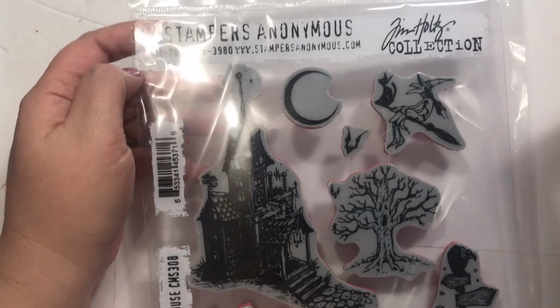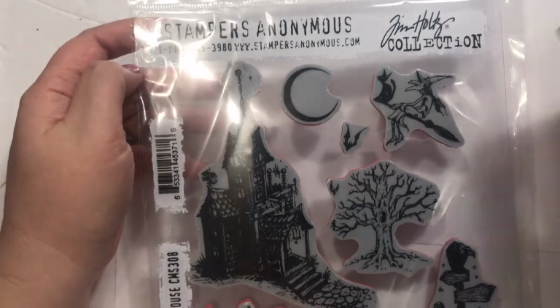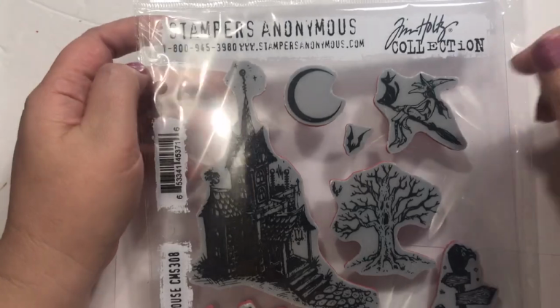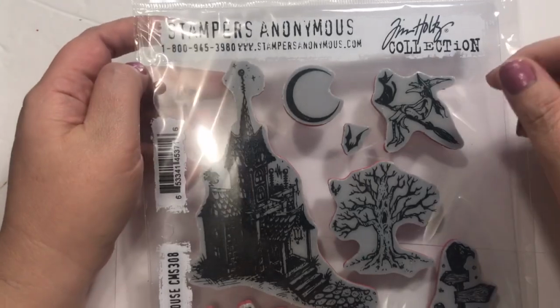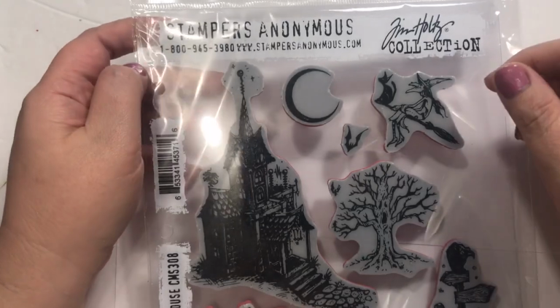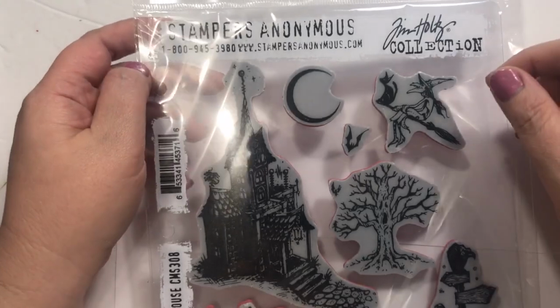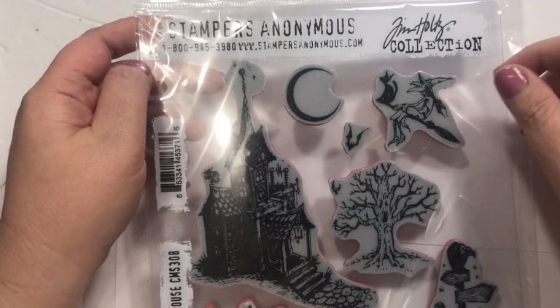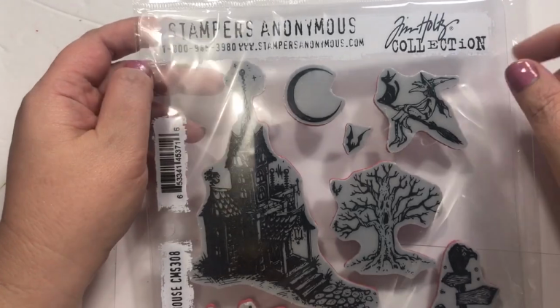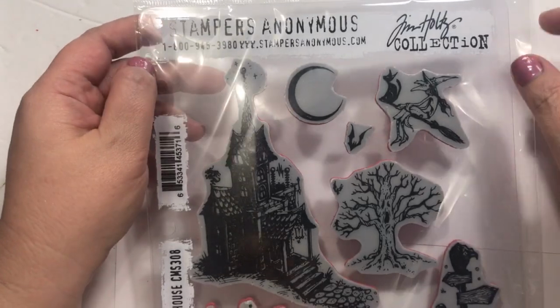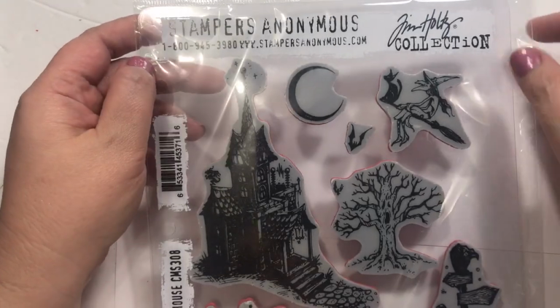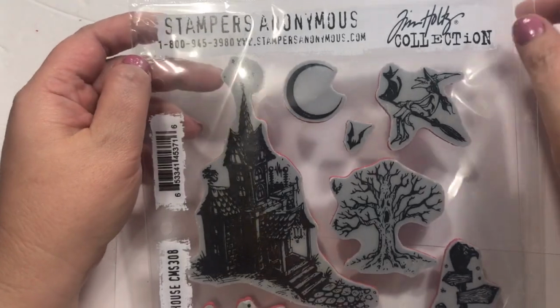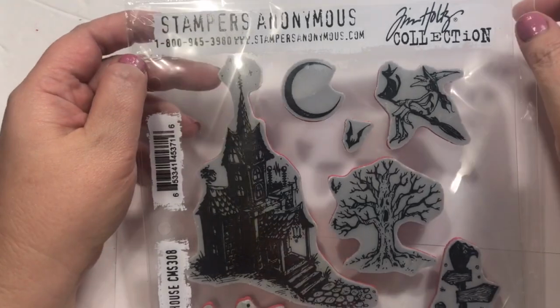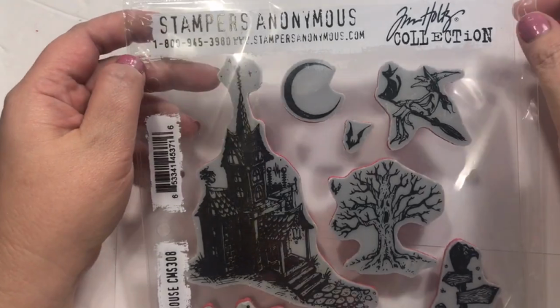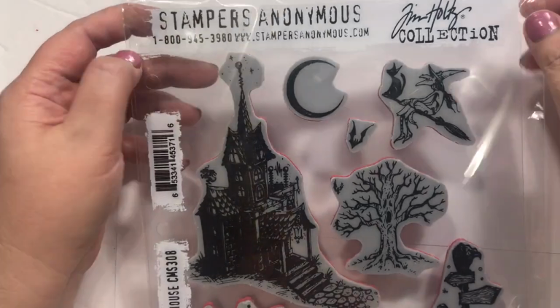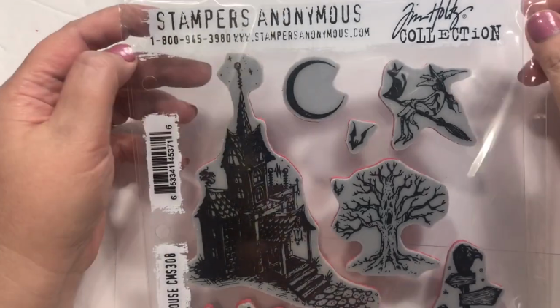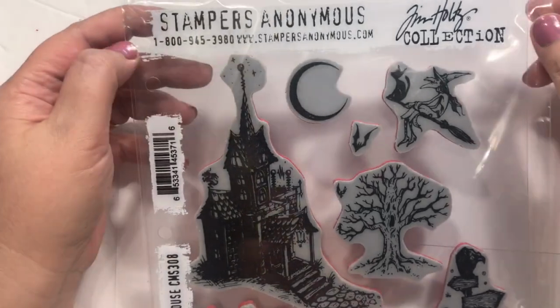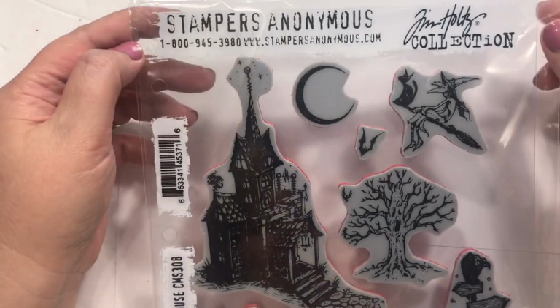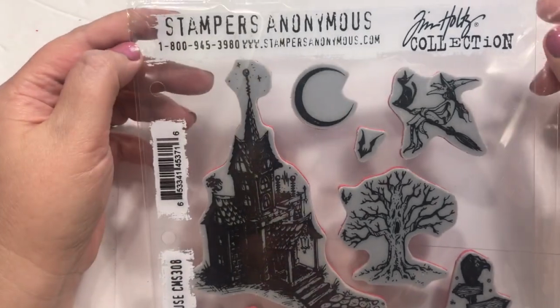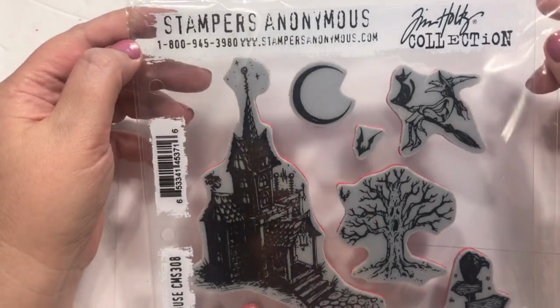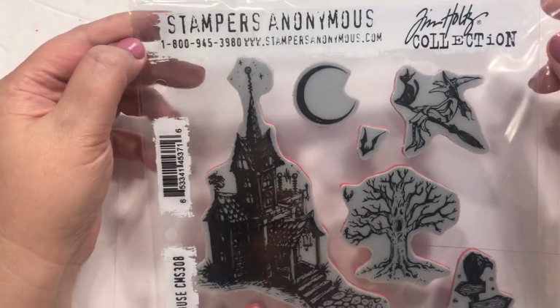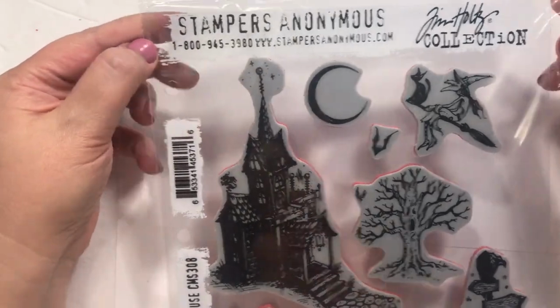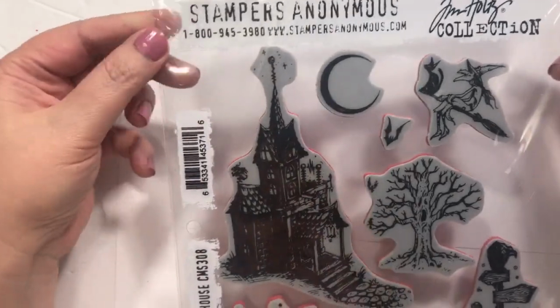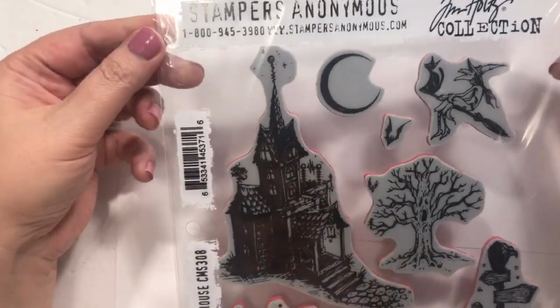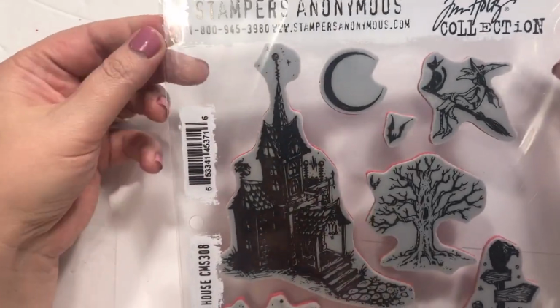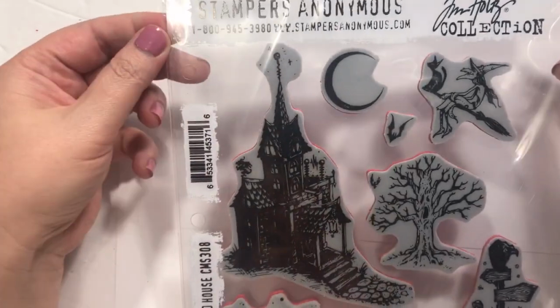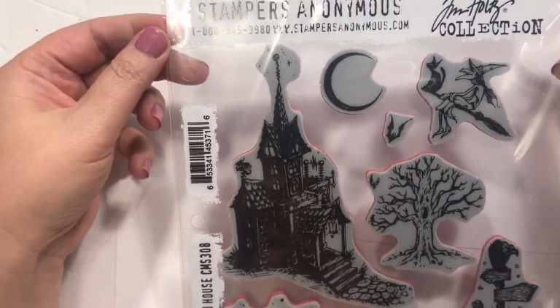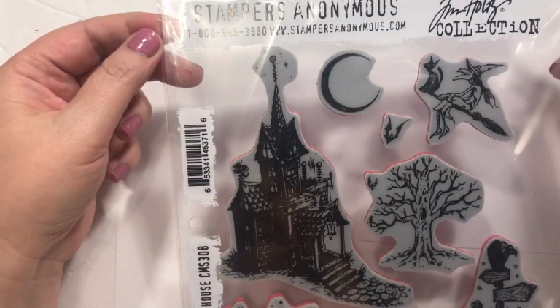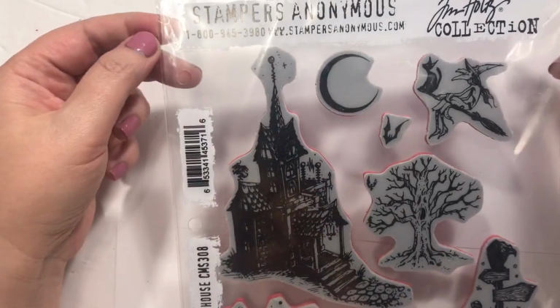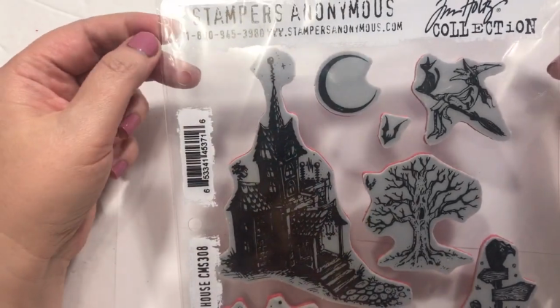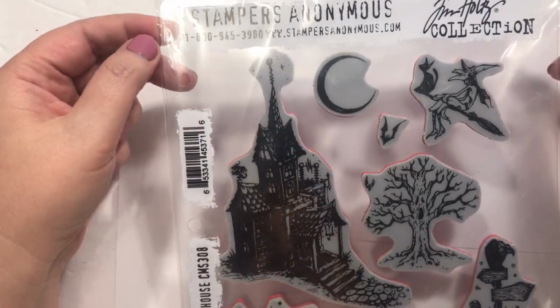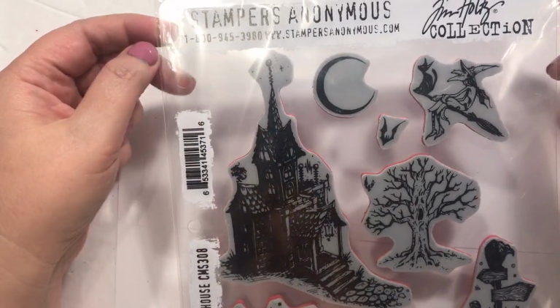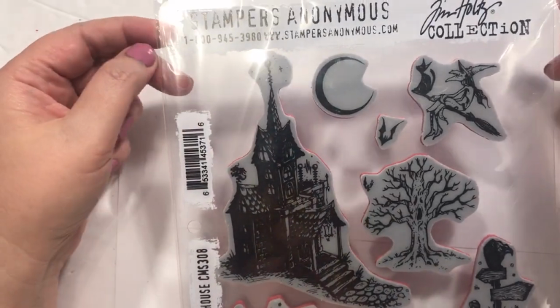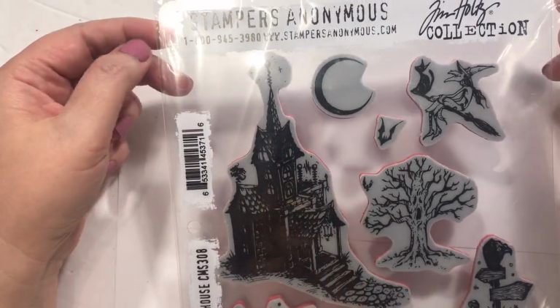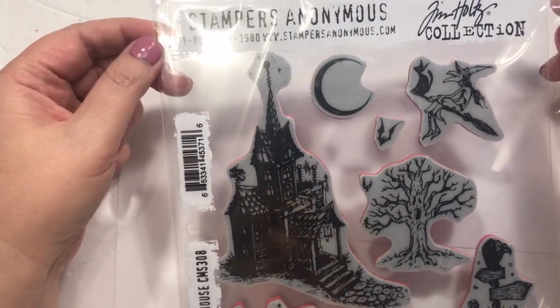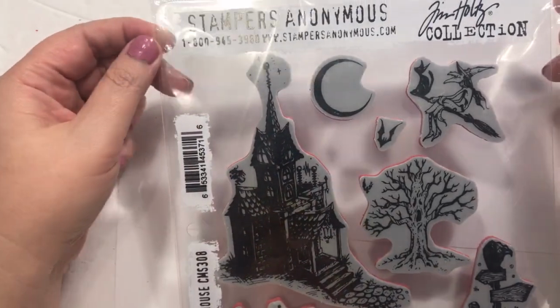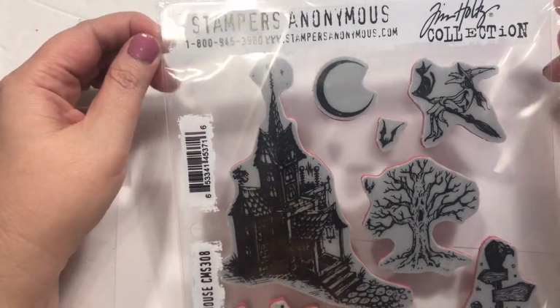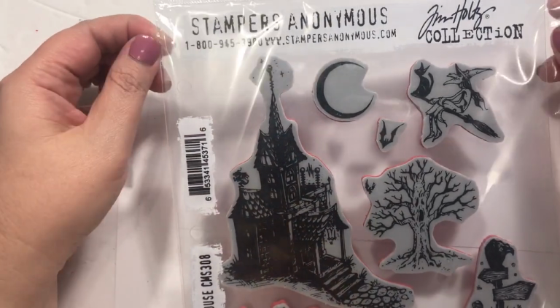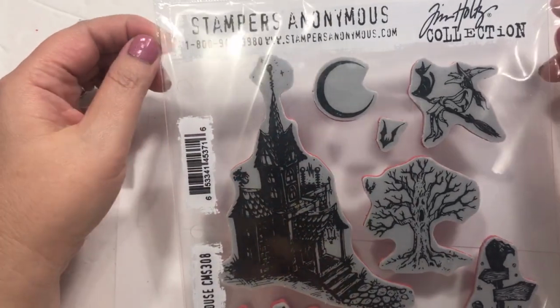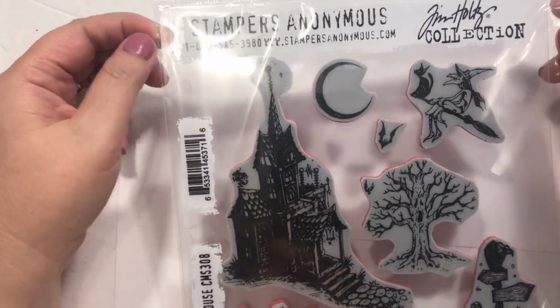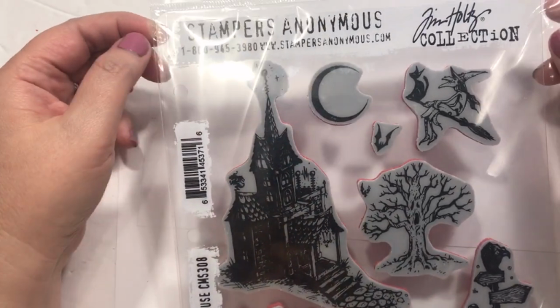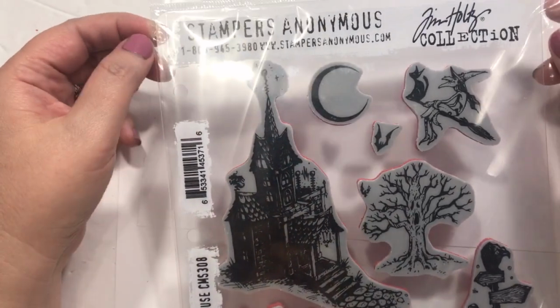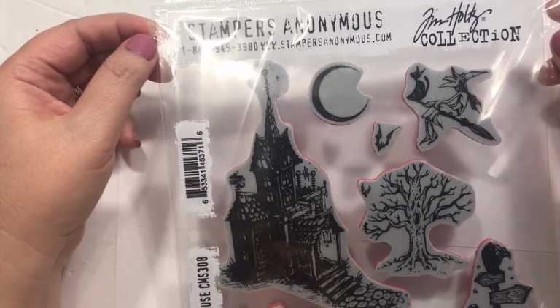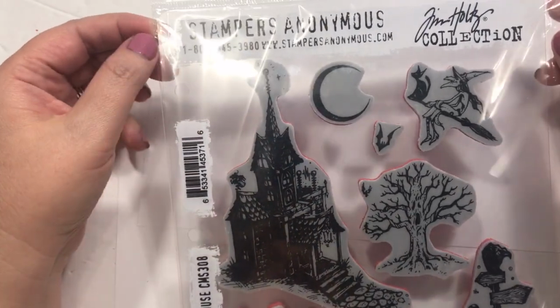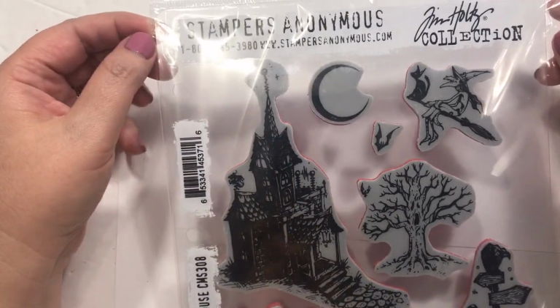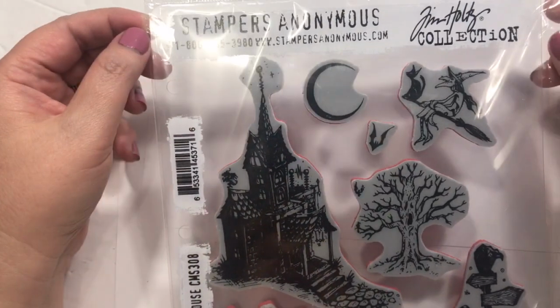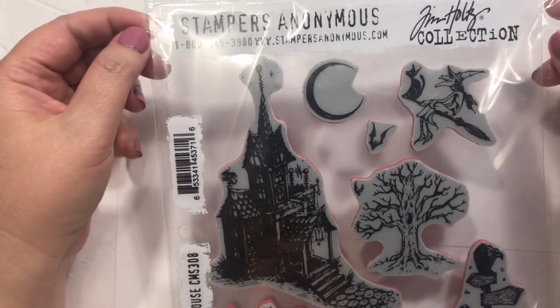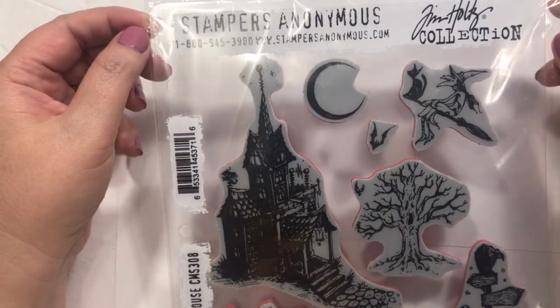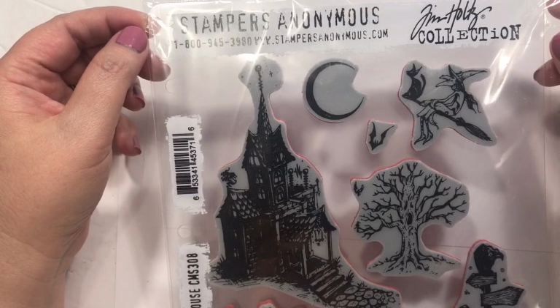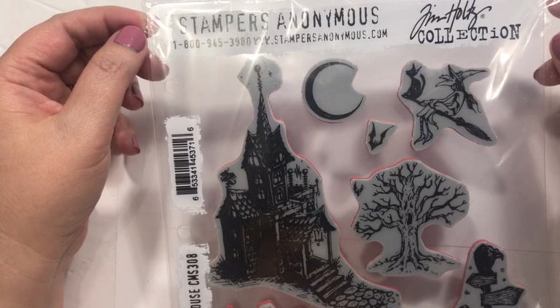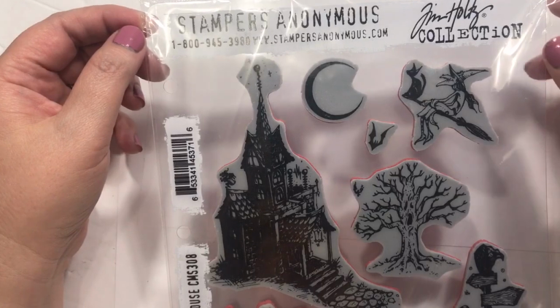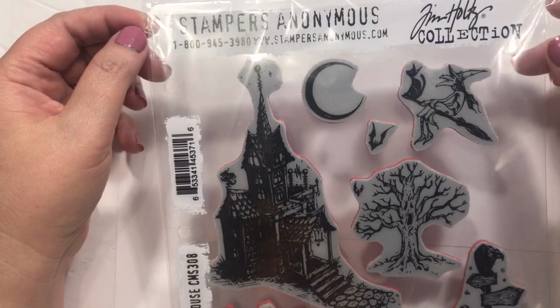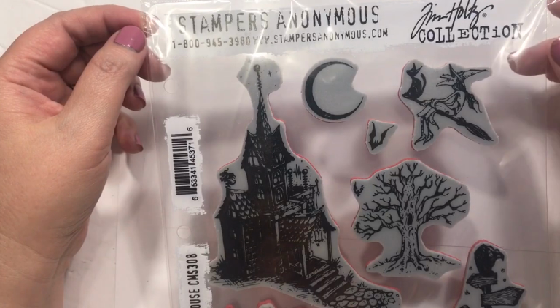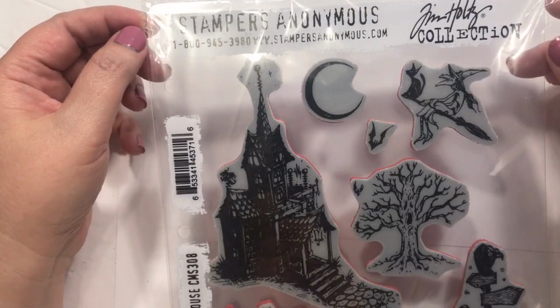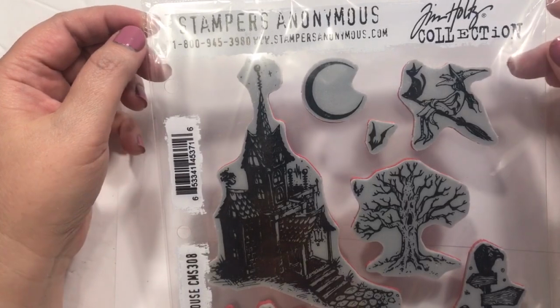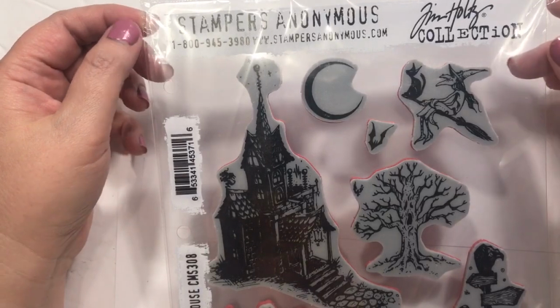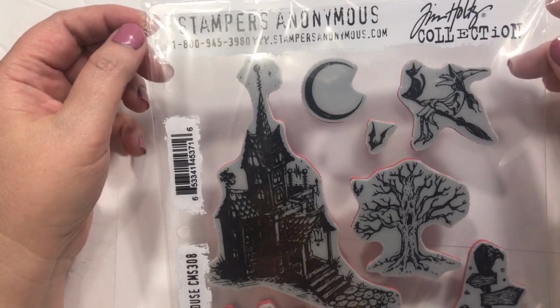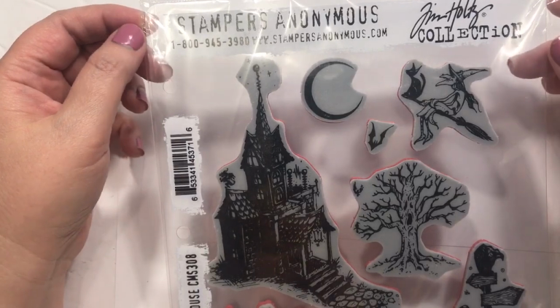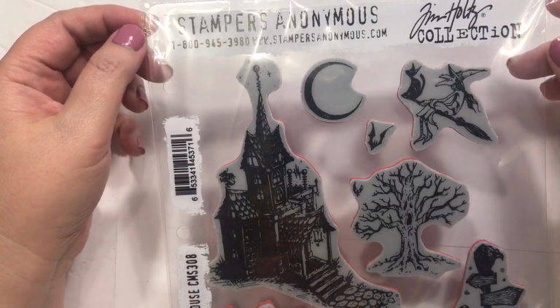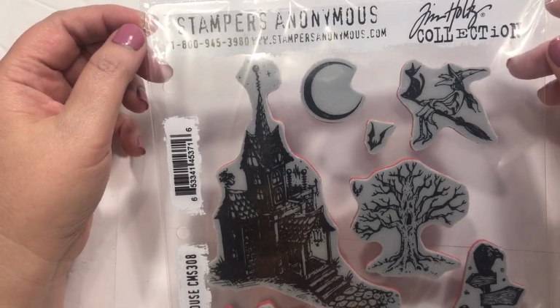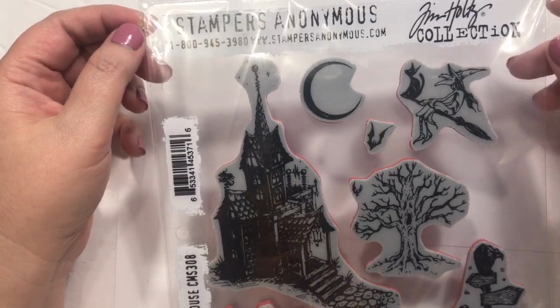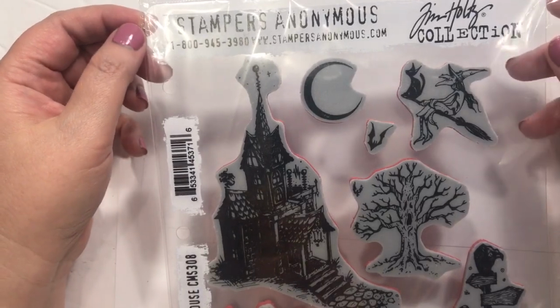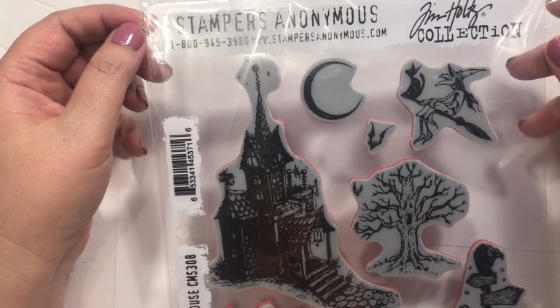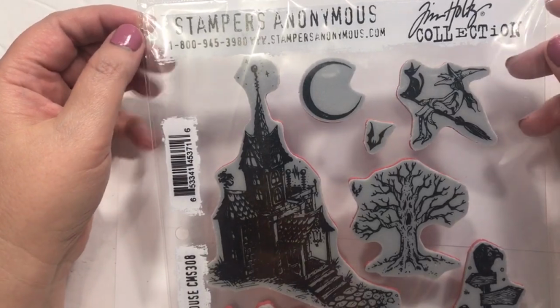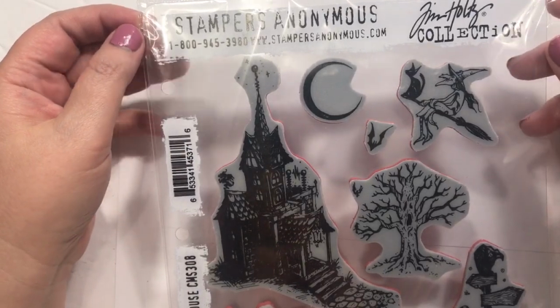Hey guys! How are you? I just had a quick Frantic Stamper haul. Just wanted a few things.